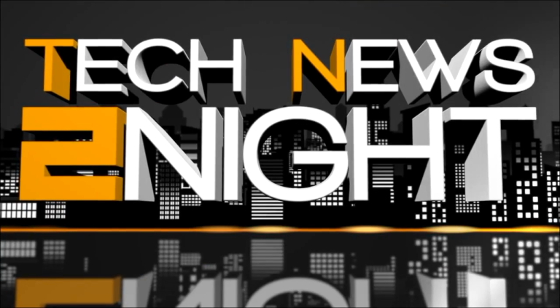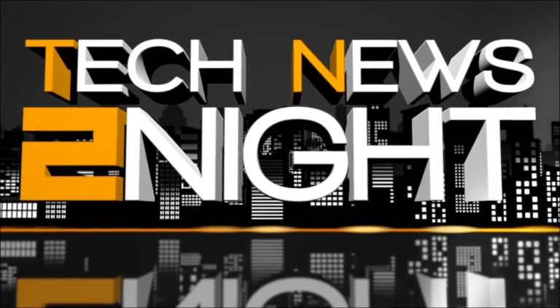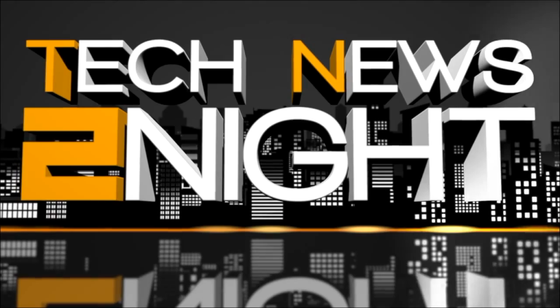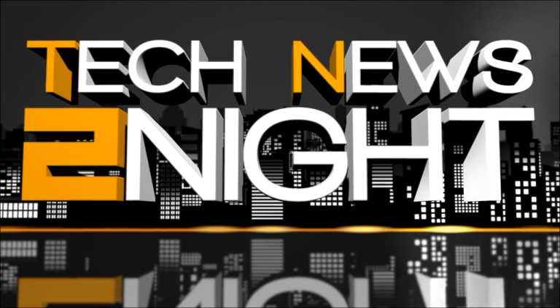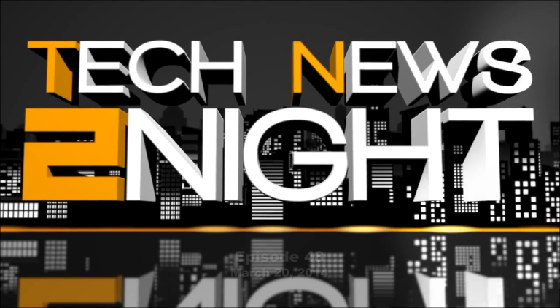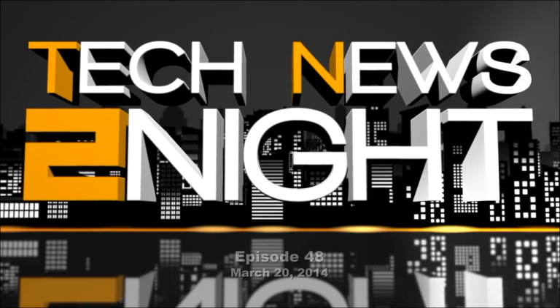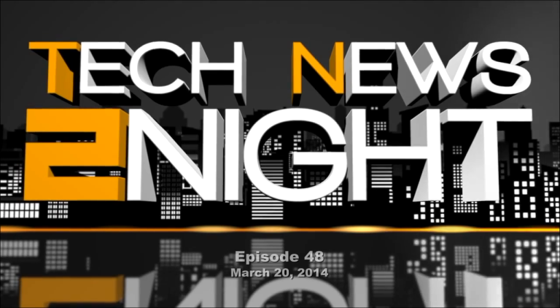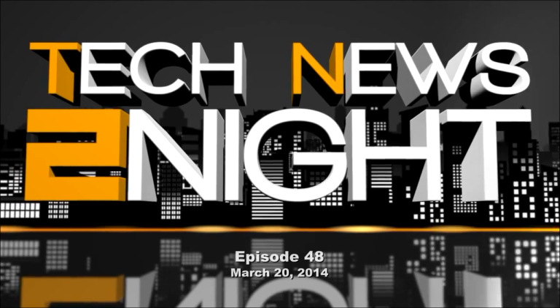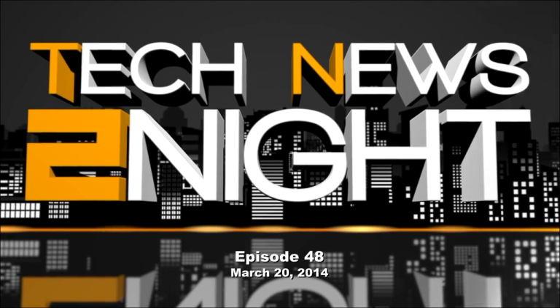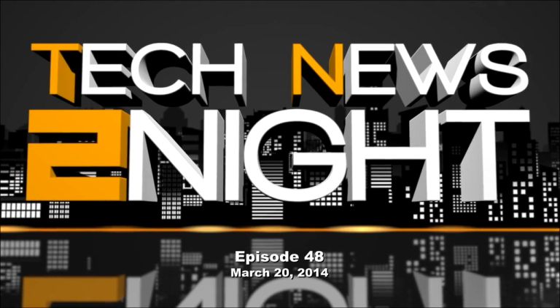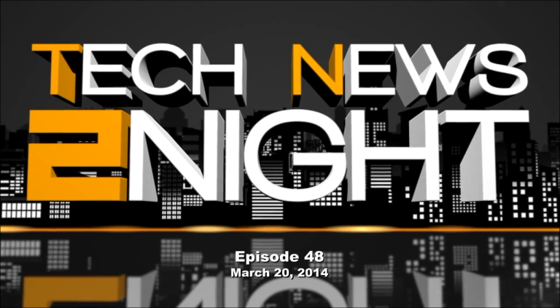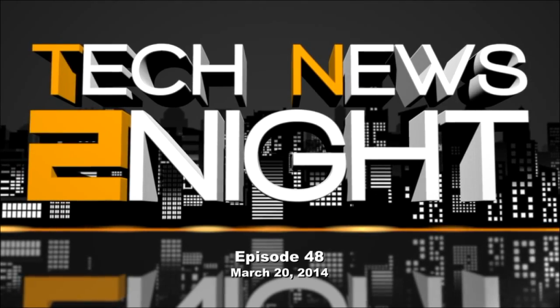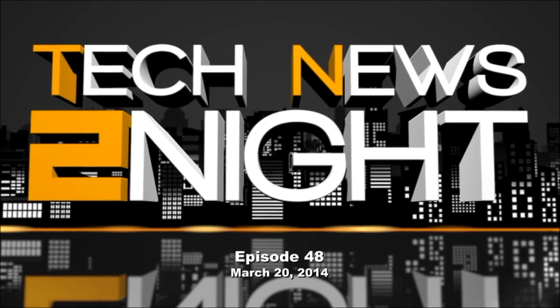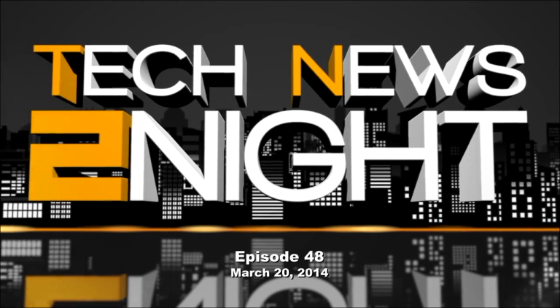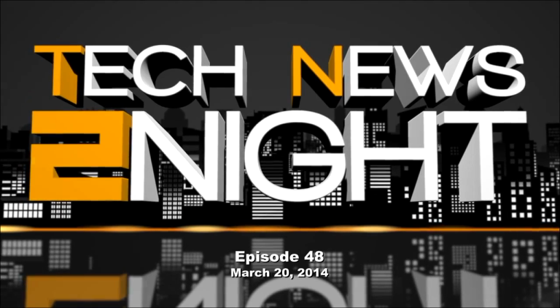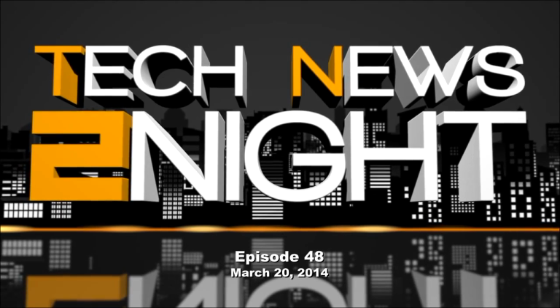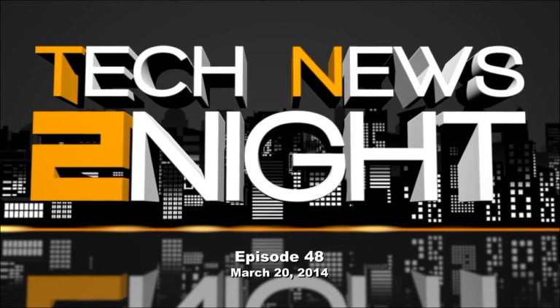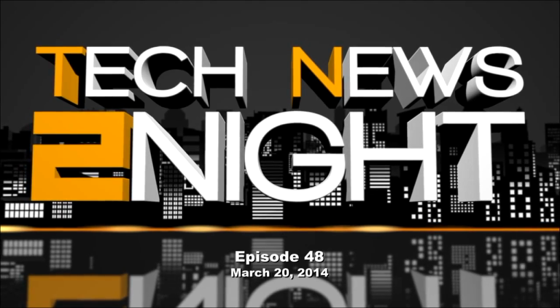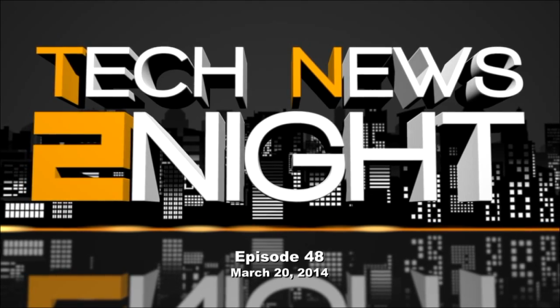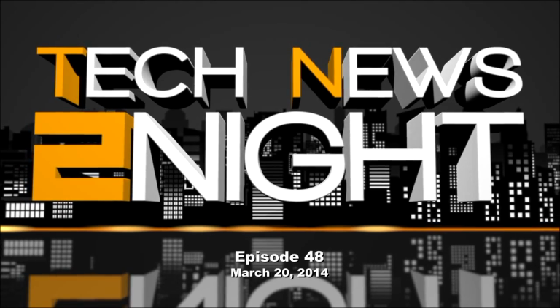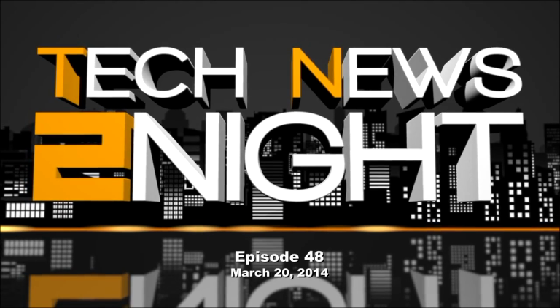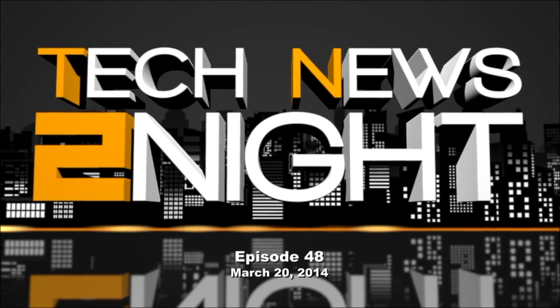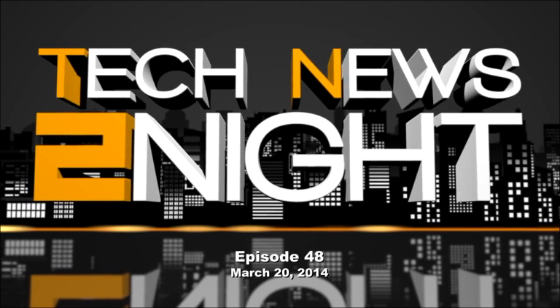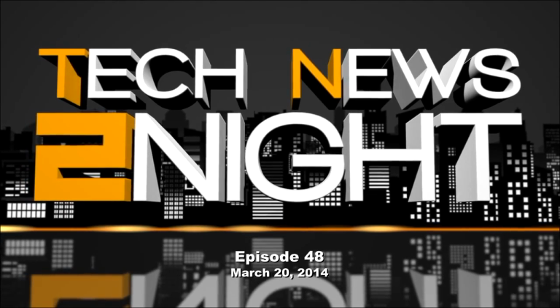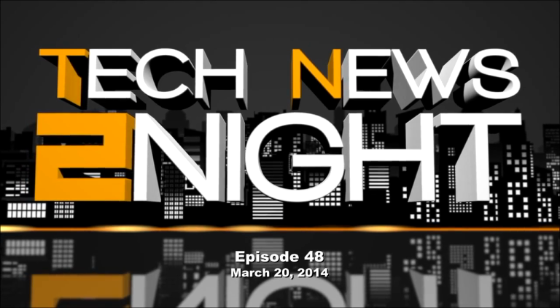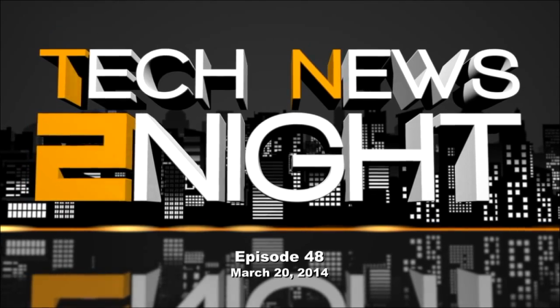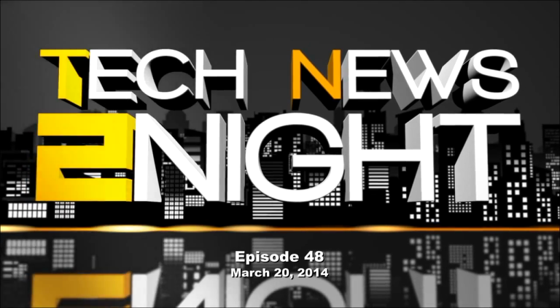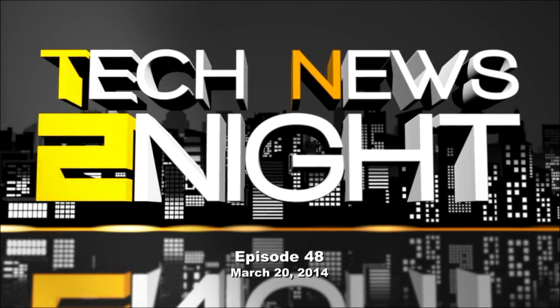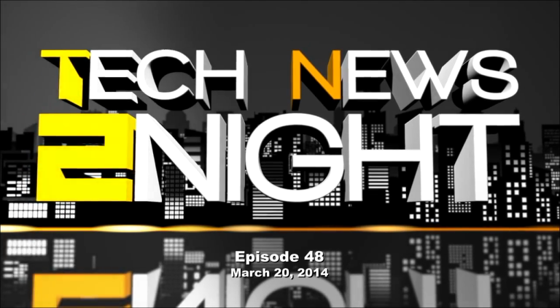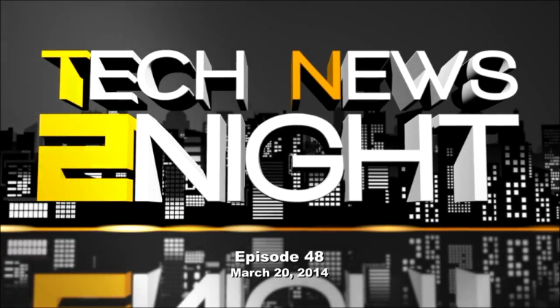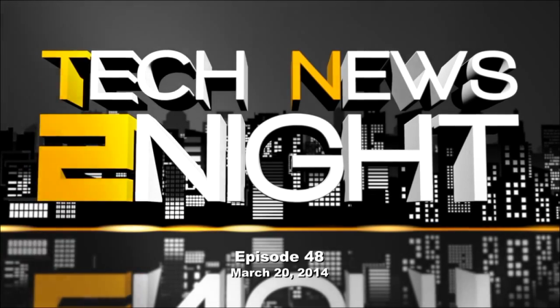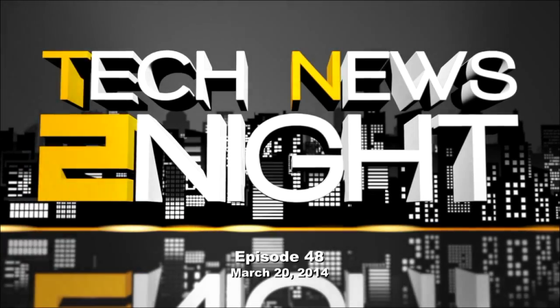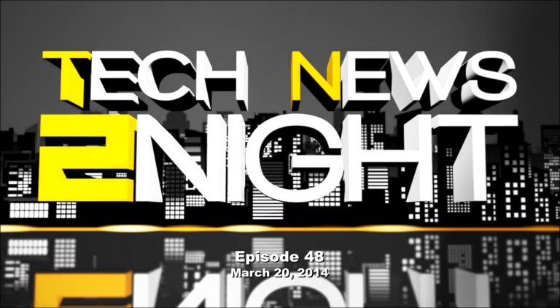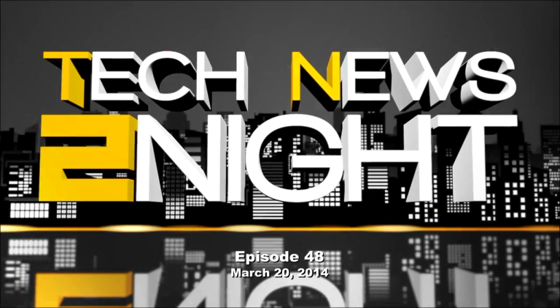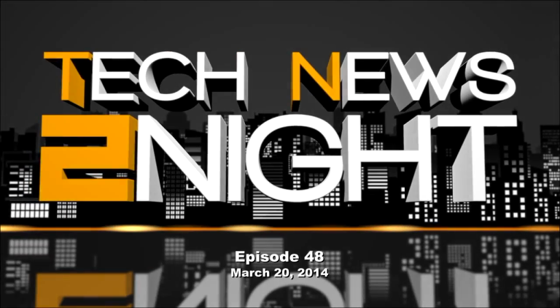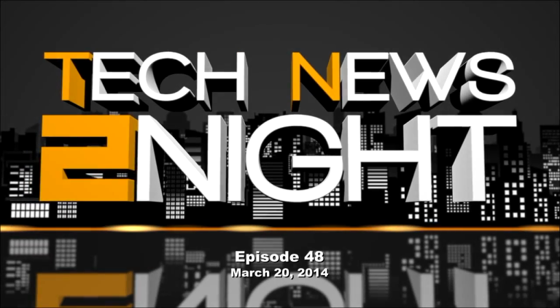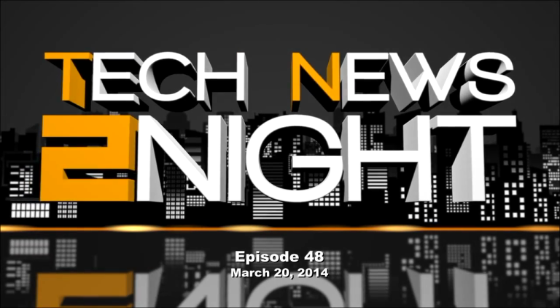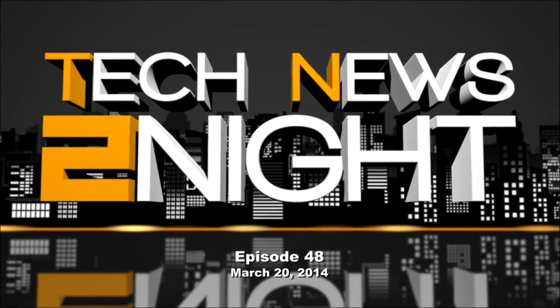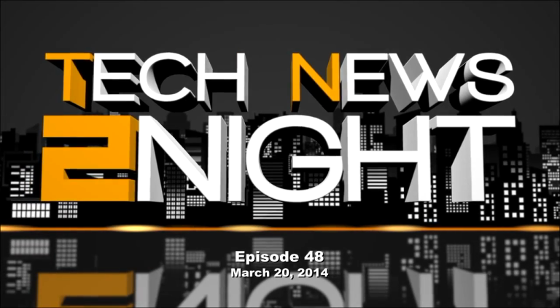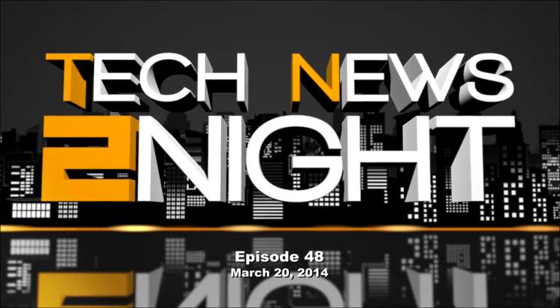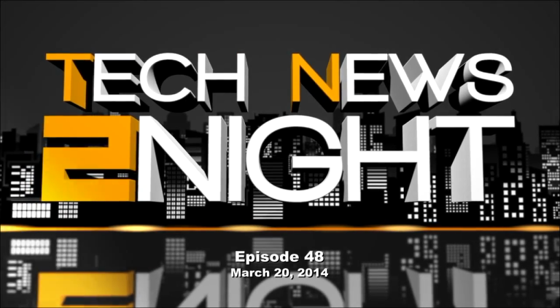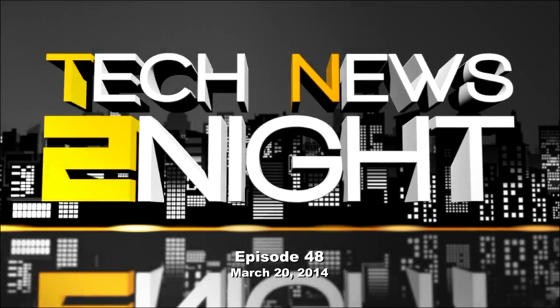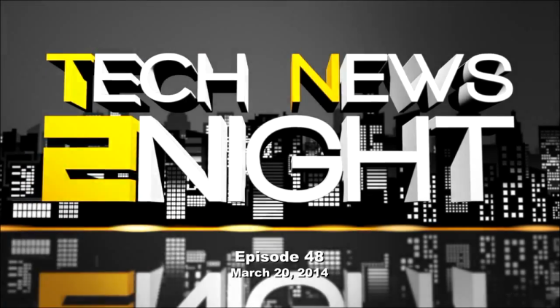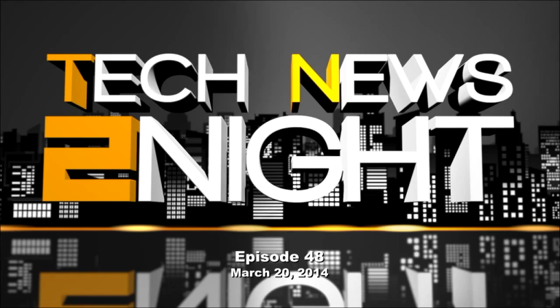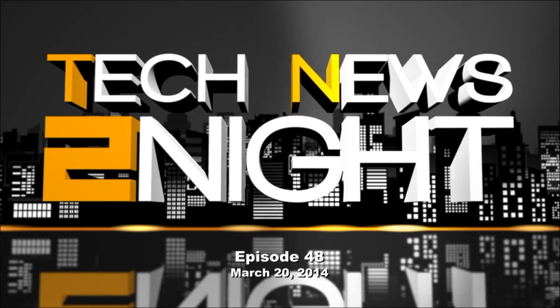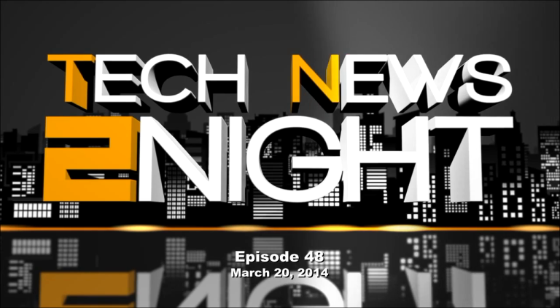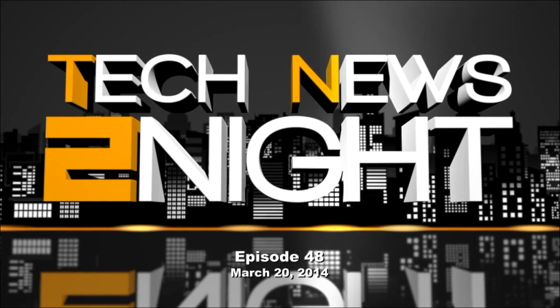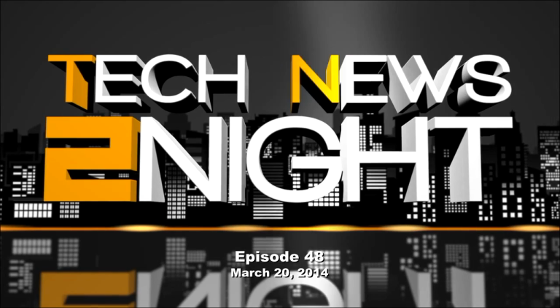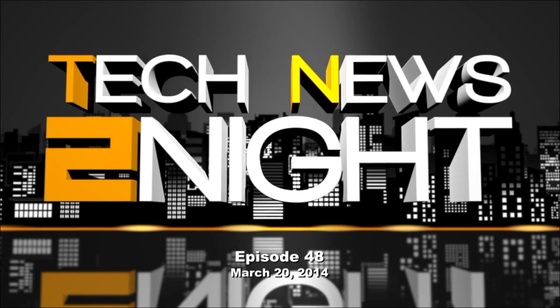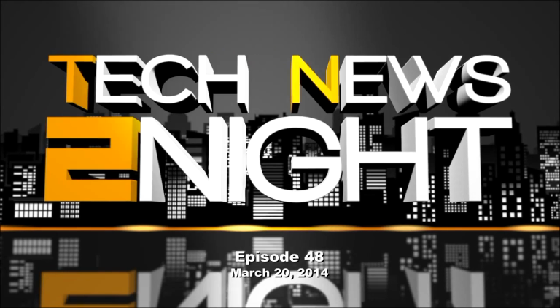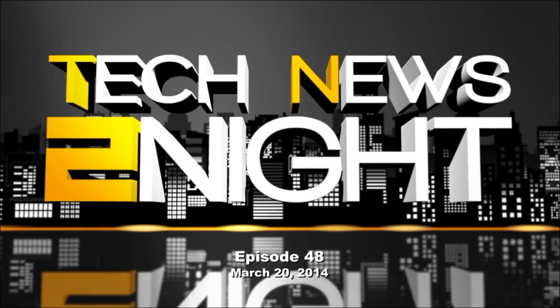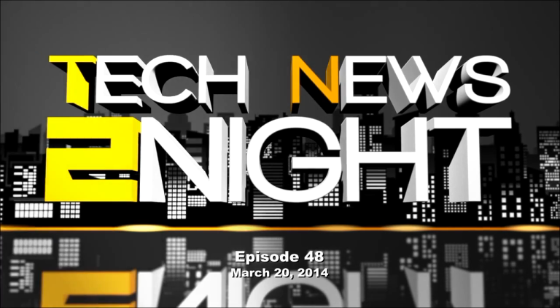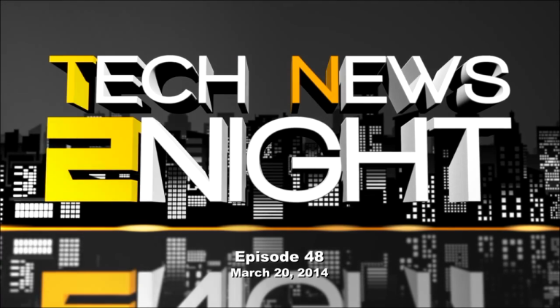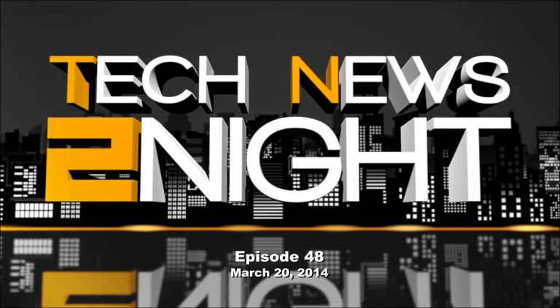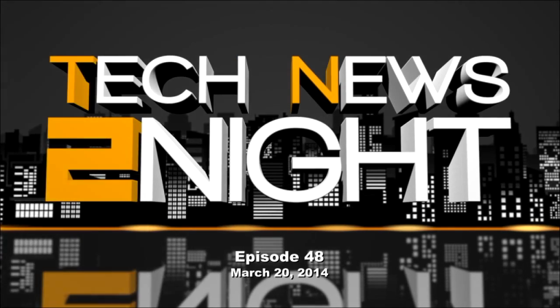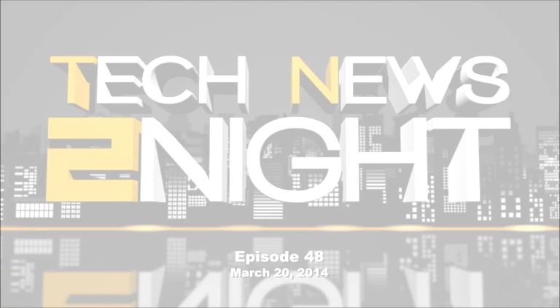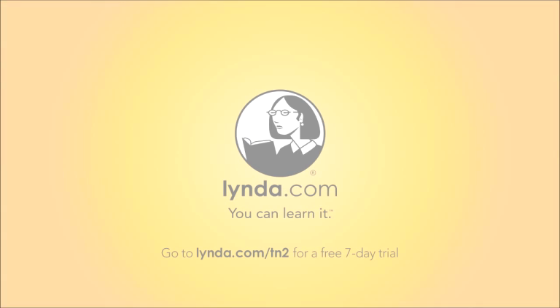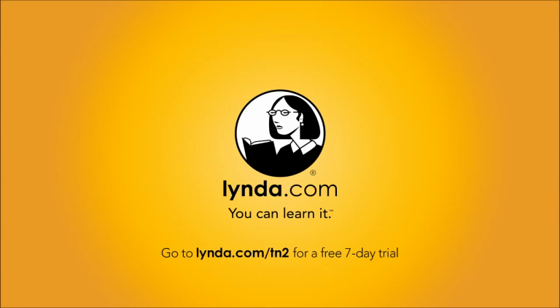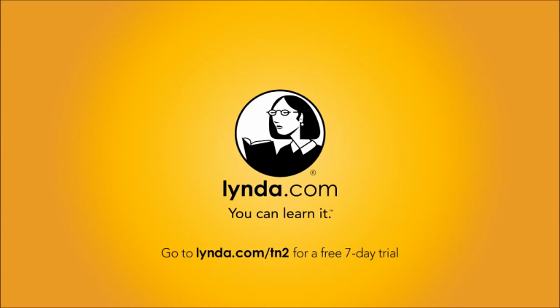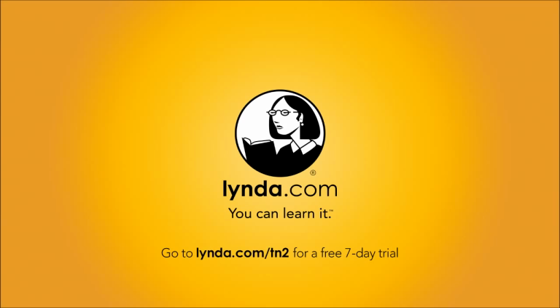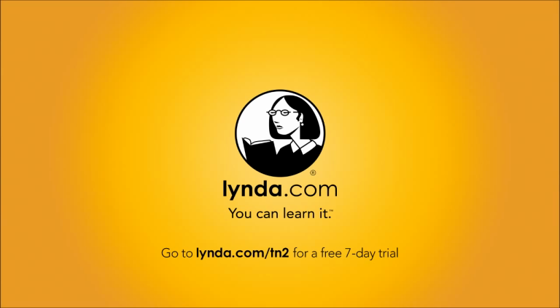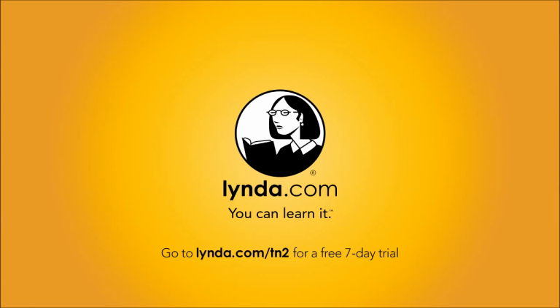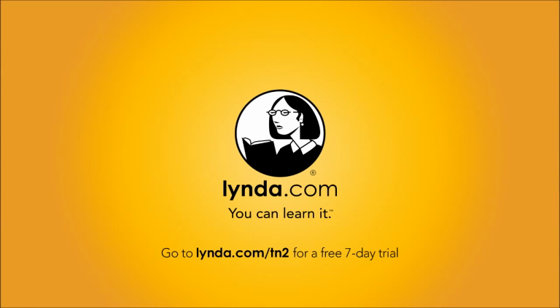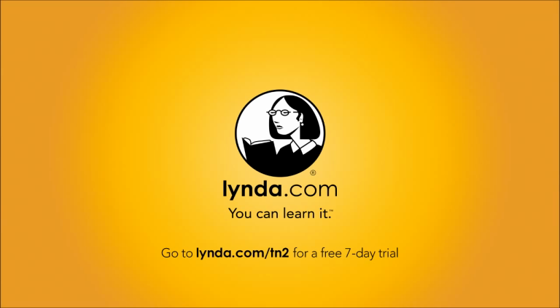This is Tech News Tonight episode 48 for Thursday, March 20th, 2014. This episode is brought to you by Lynda.com.